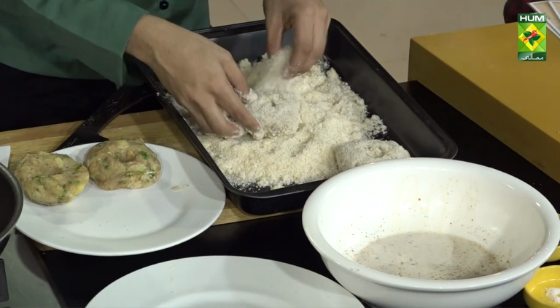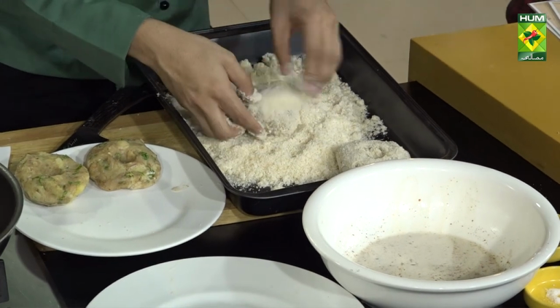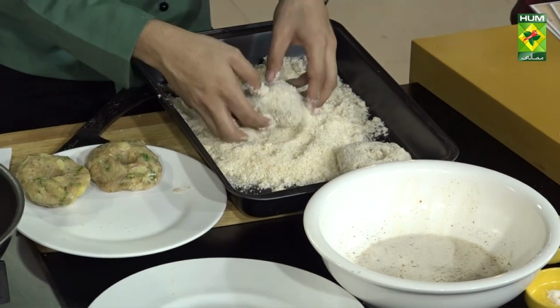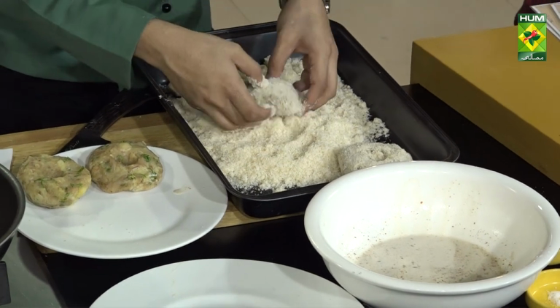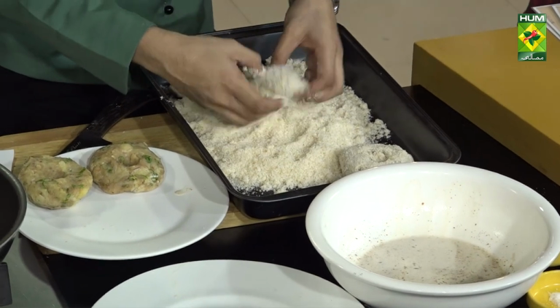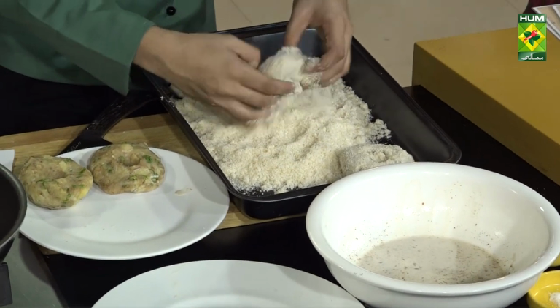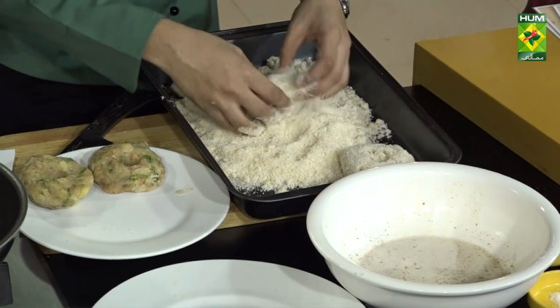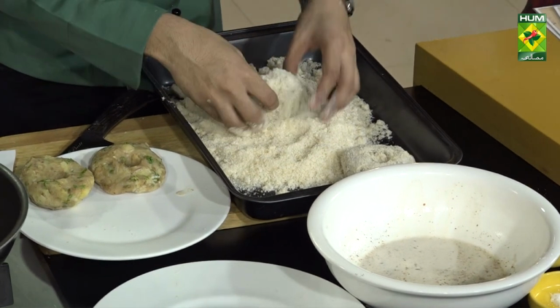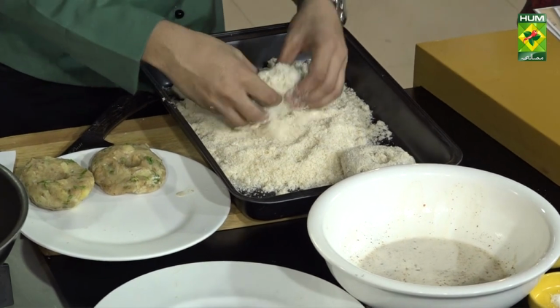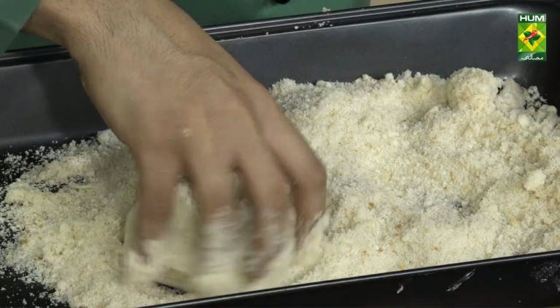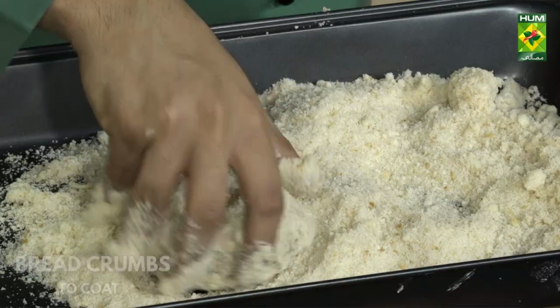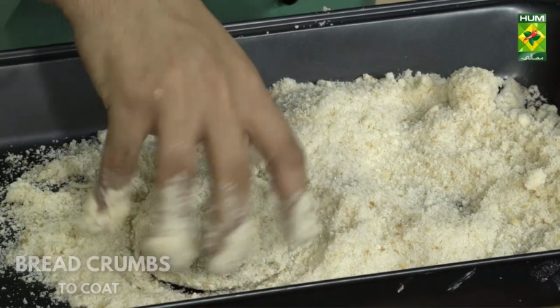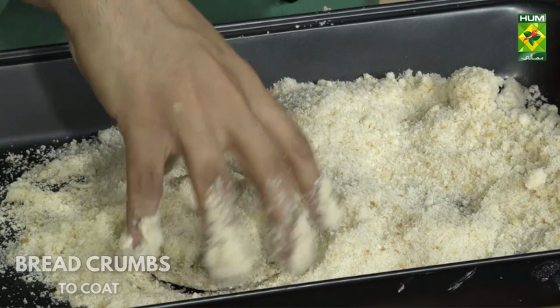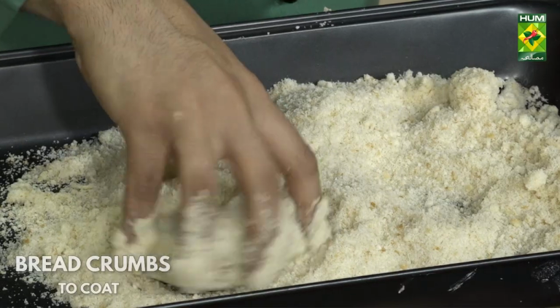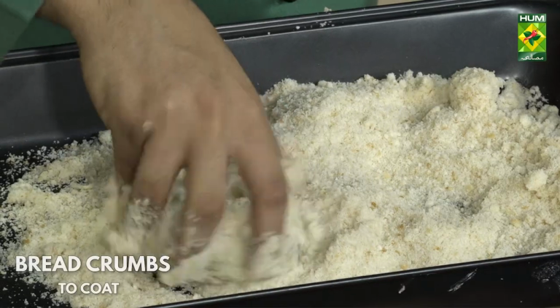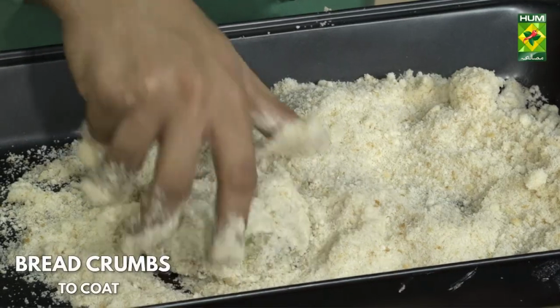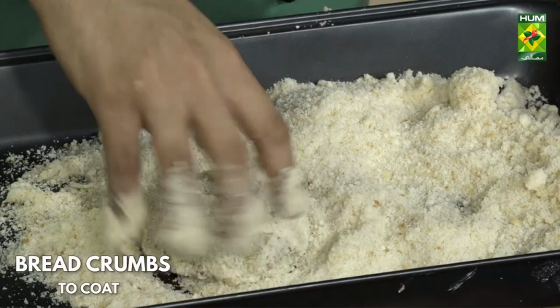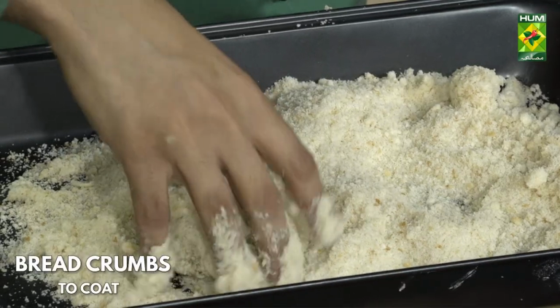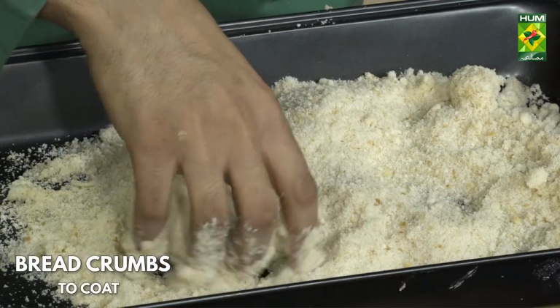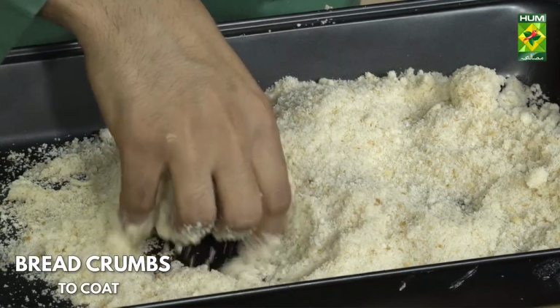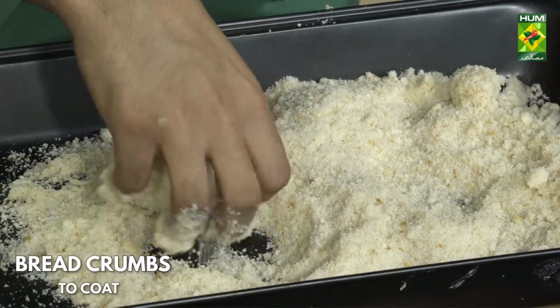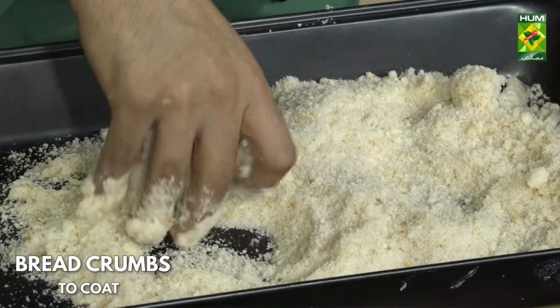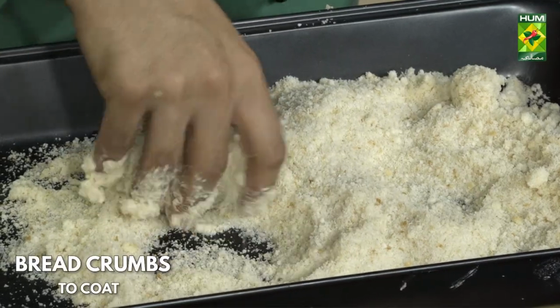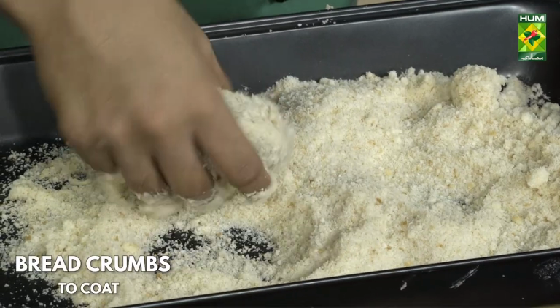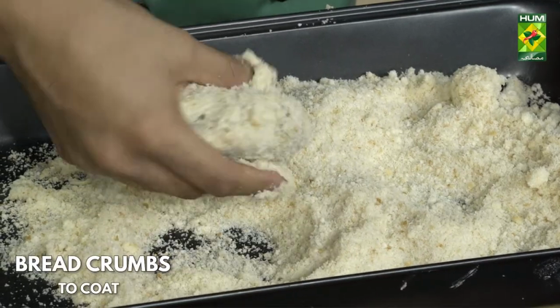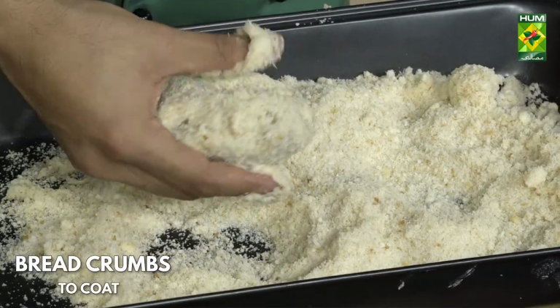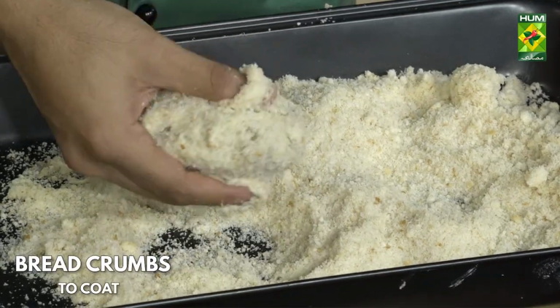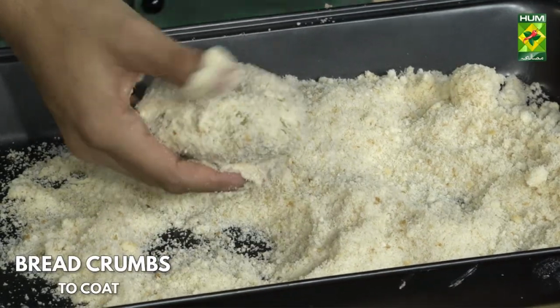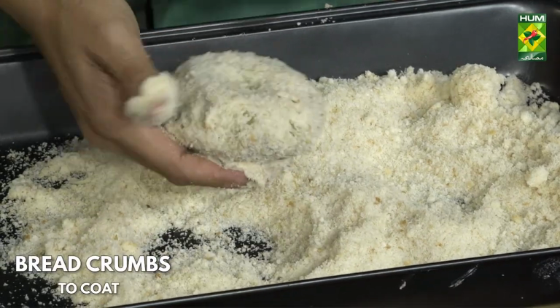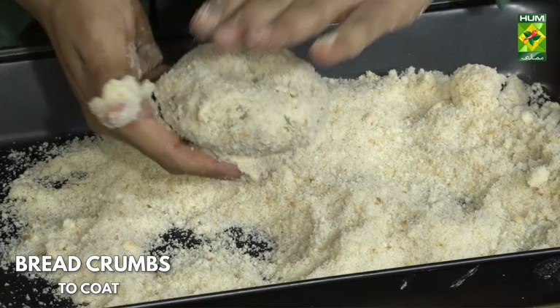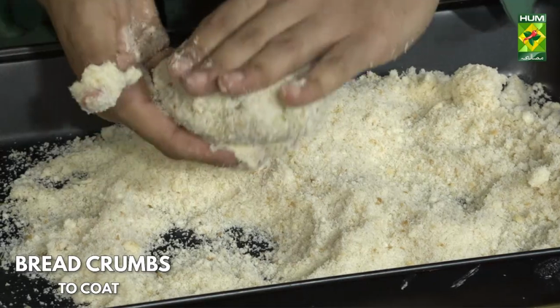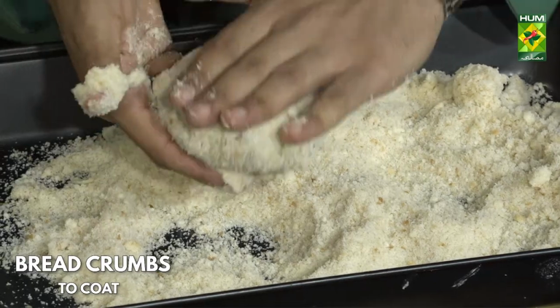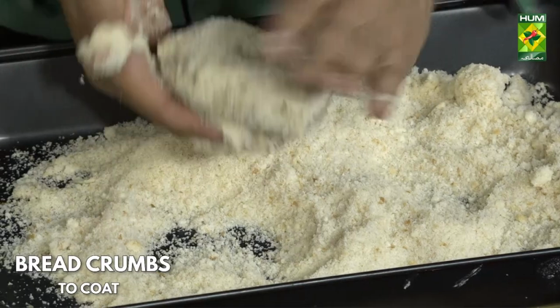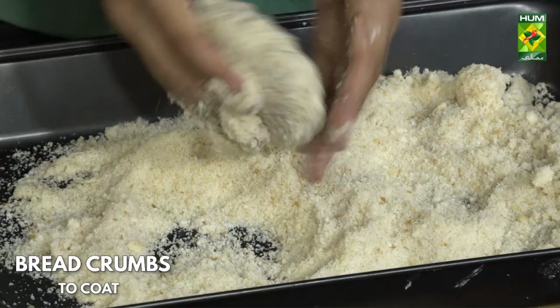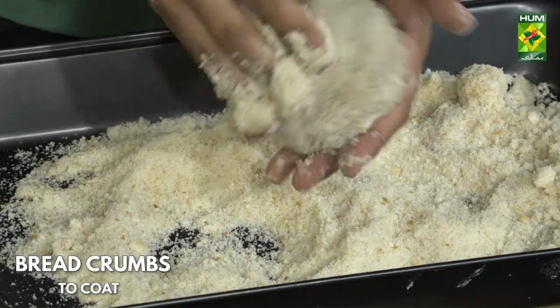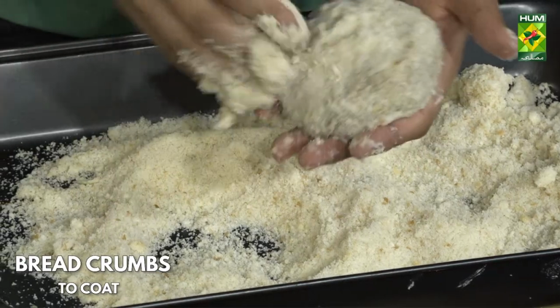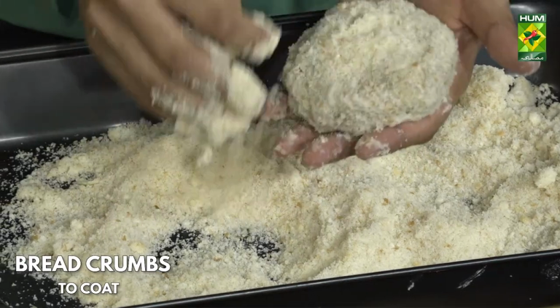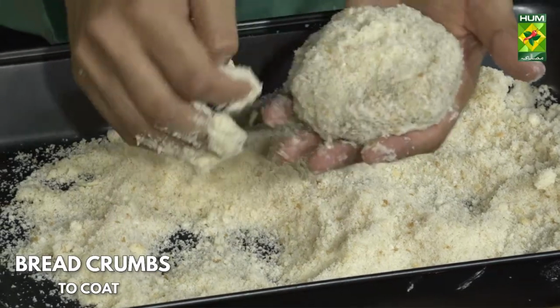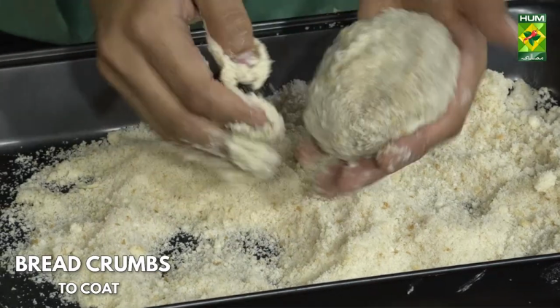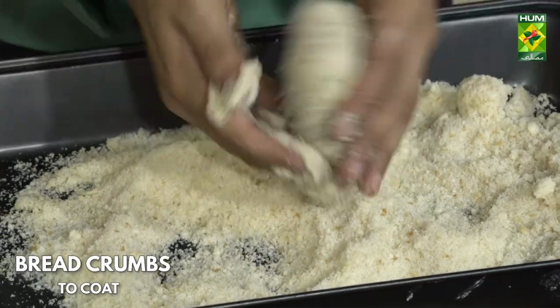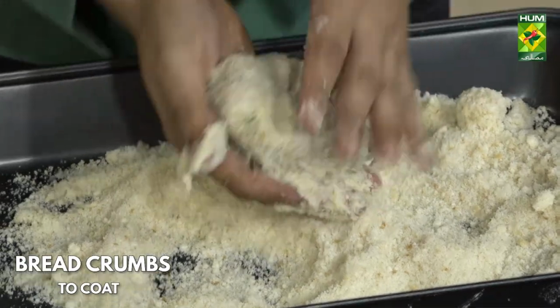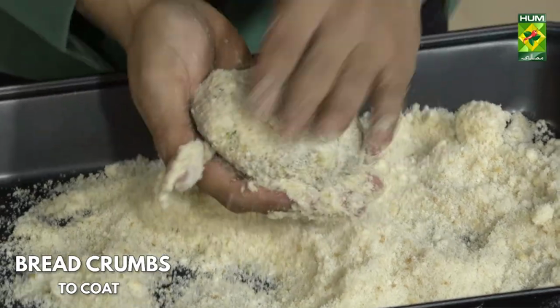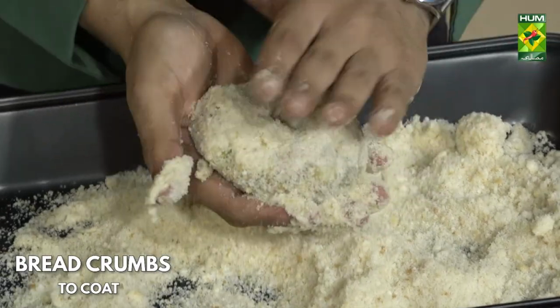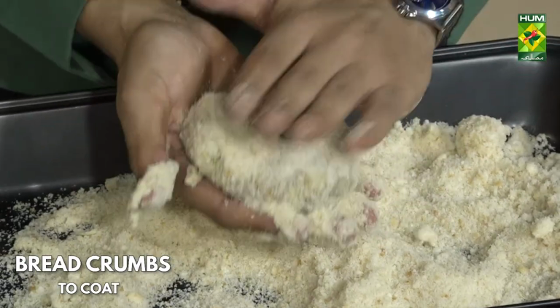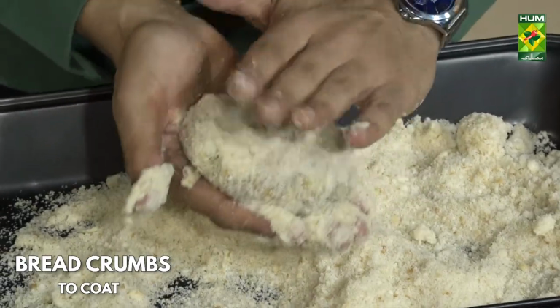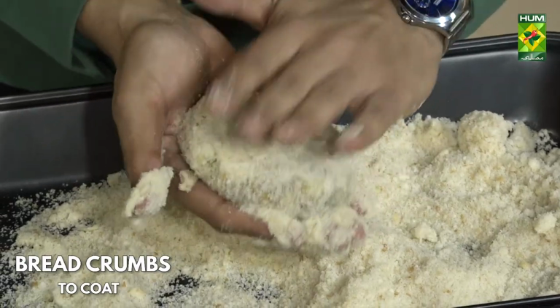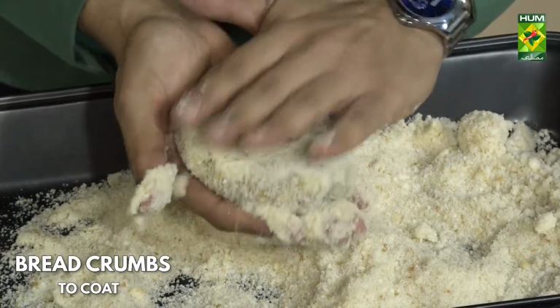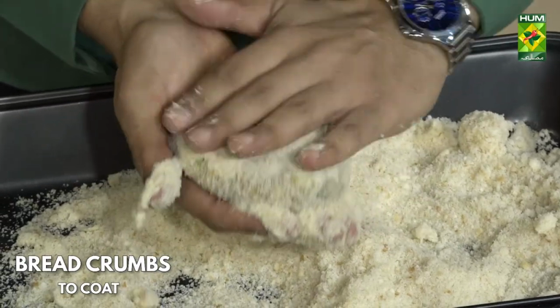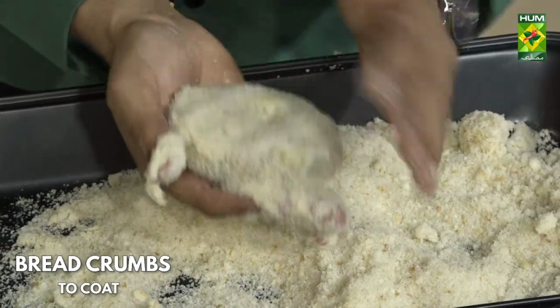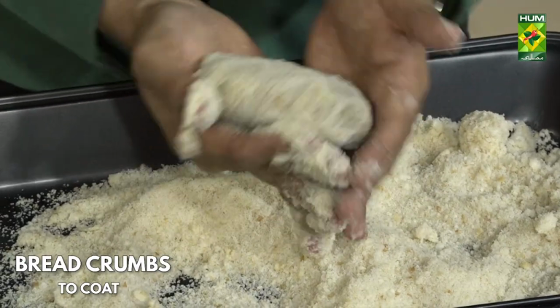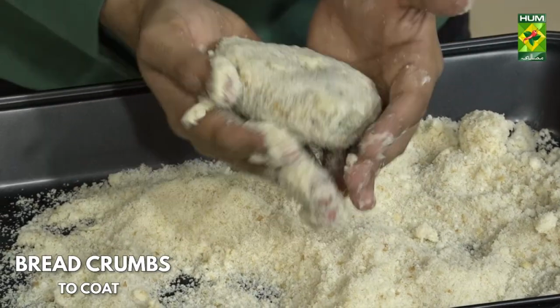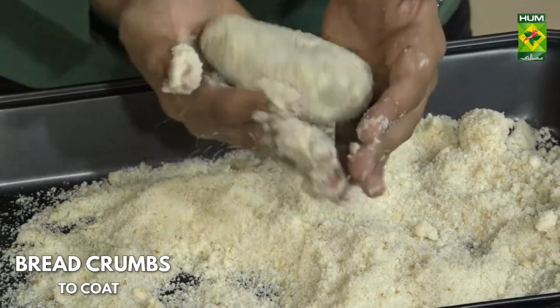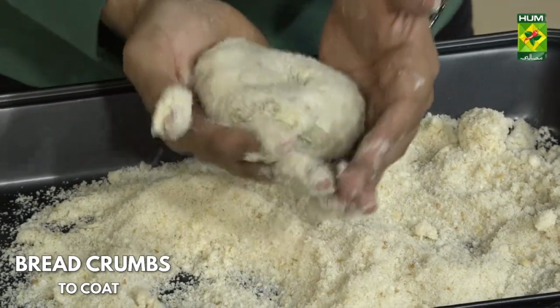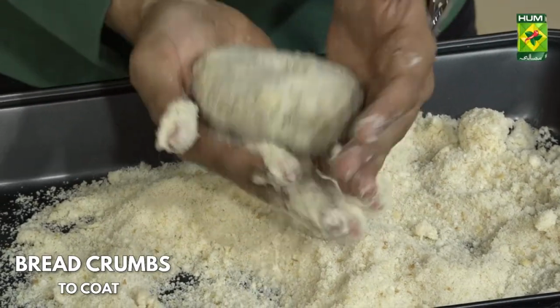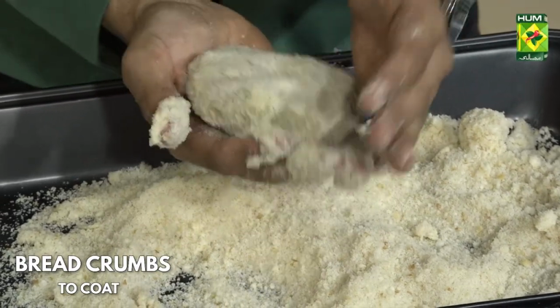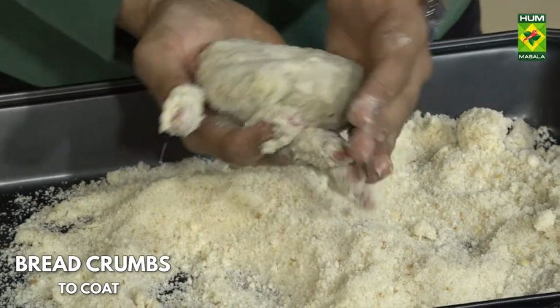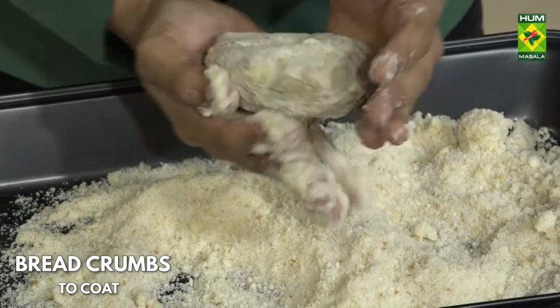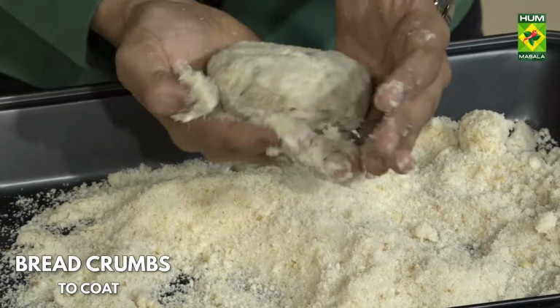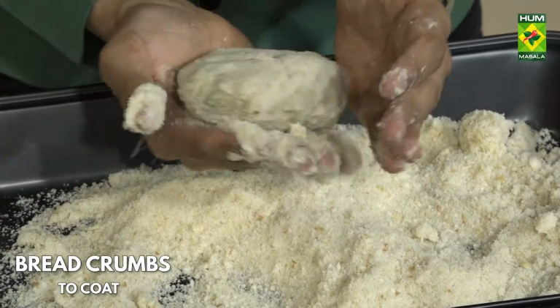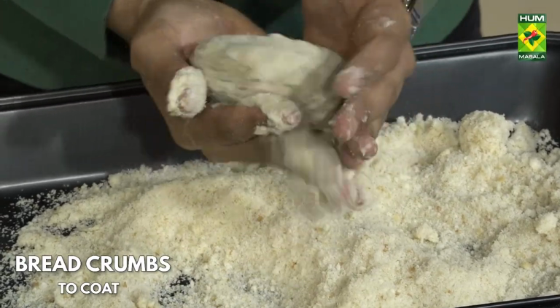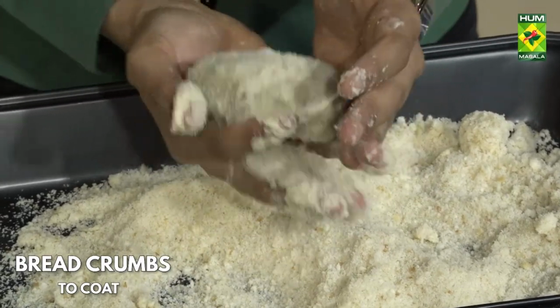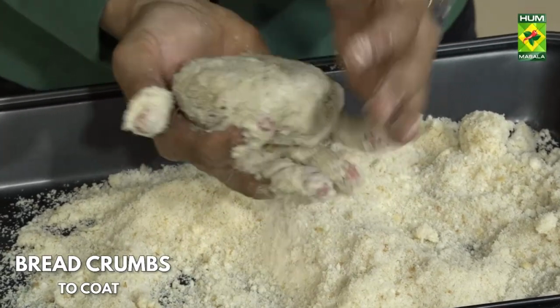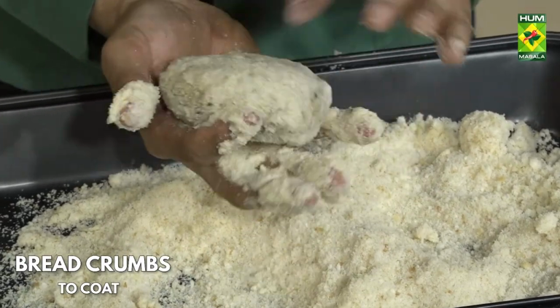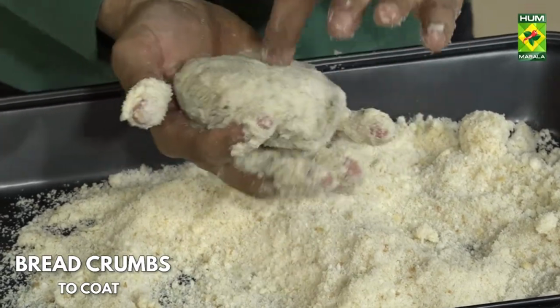यह जो बैटर है इसको दिप कर लेते हैं अच्छे तरीके से — आपने ऐसे करना है।